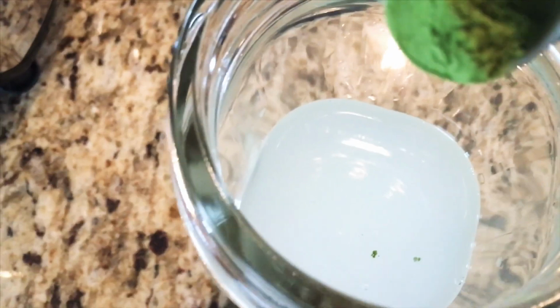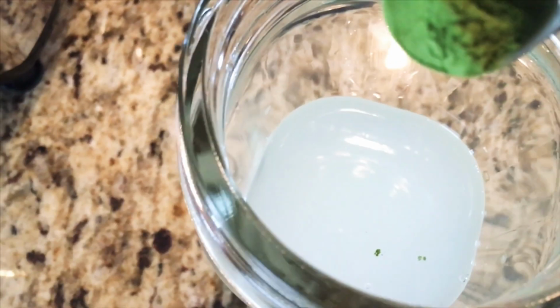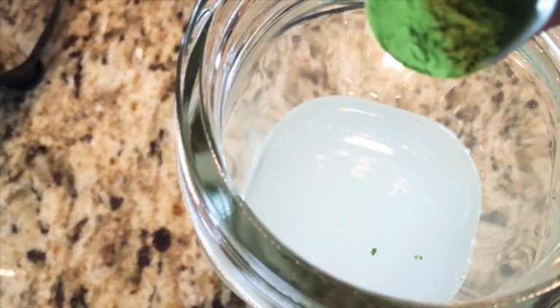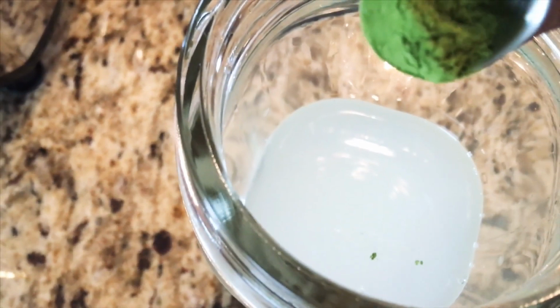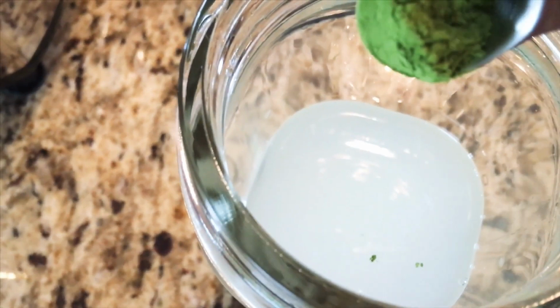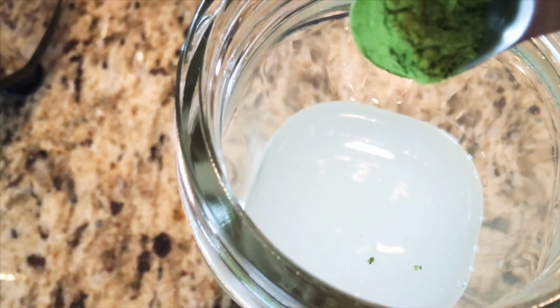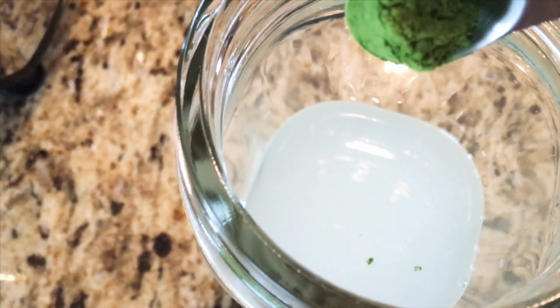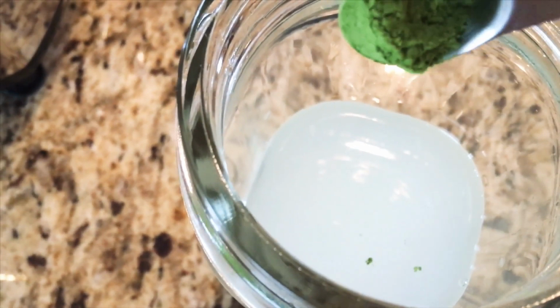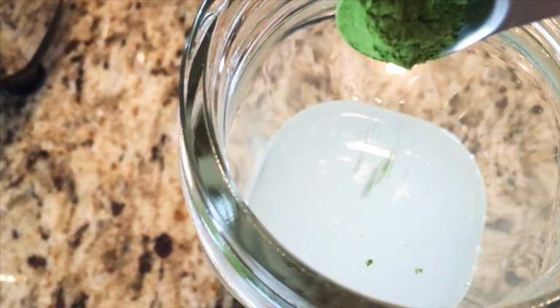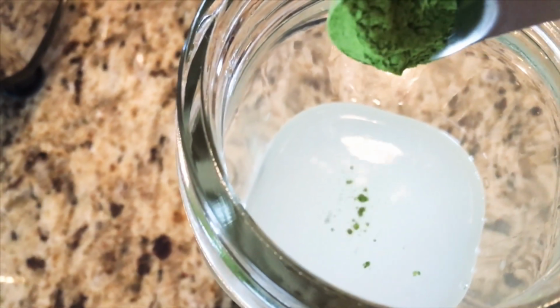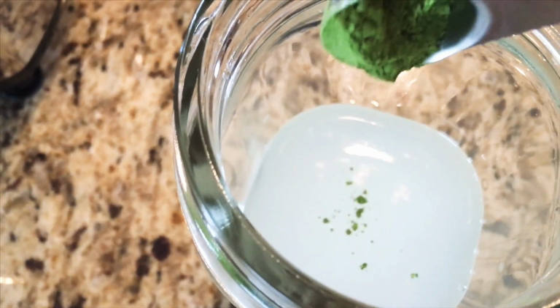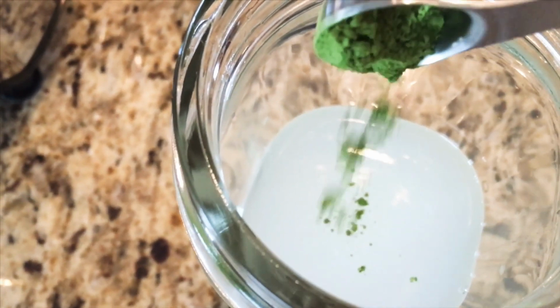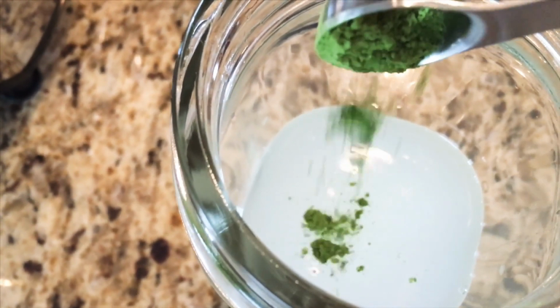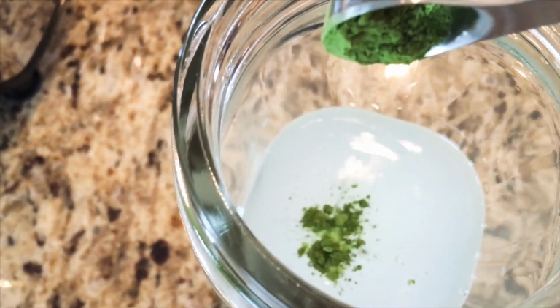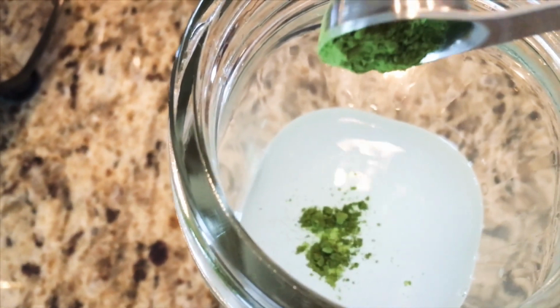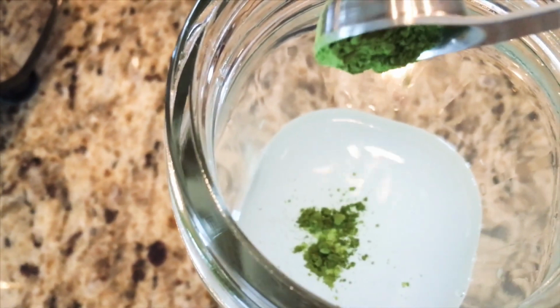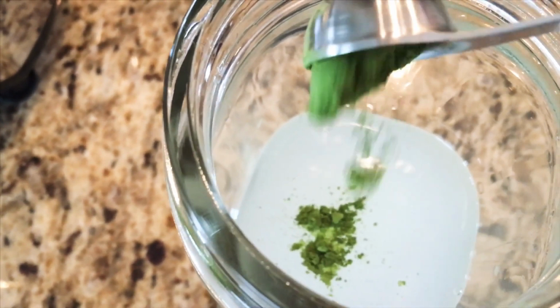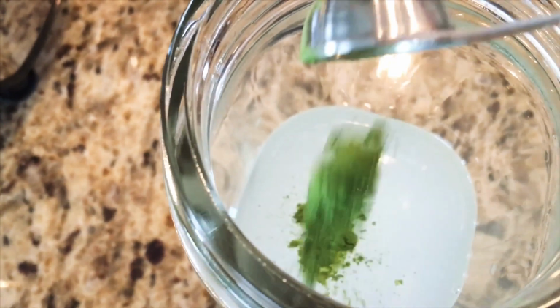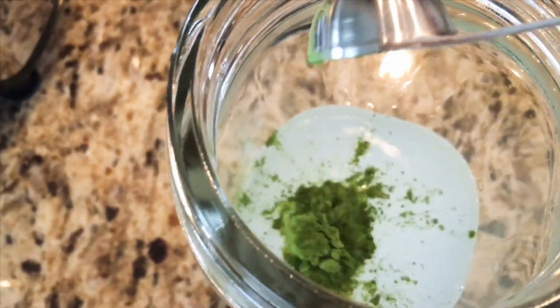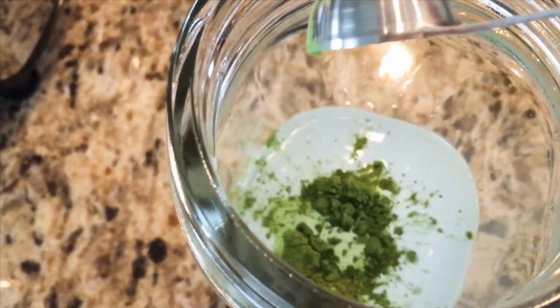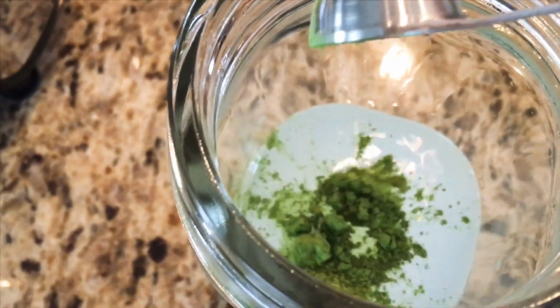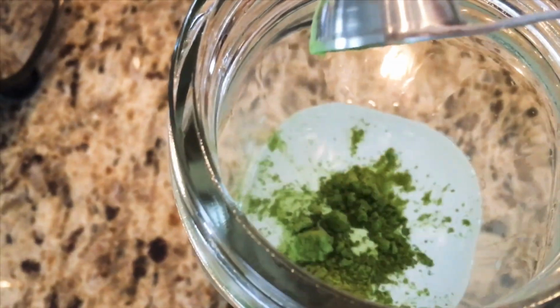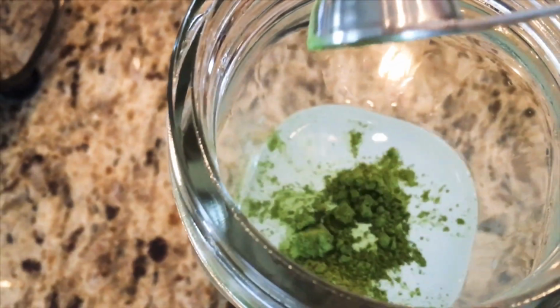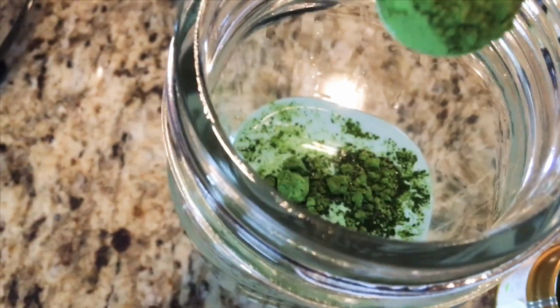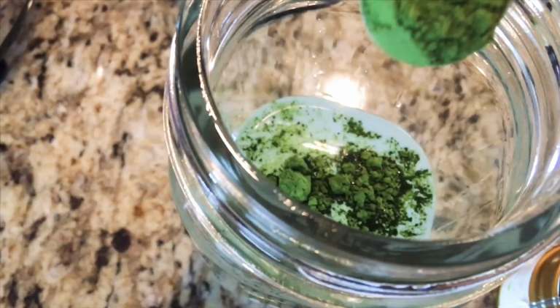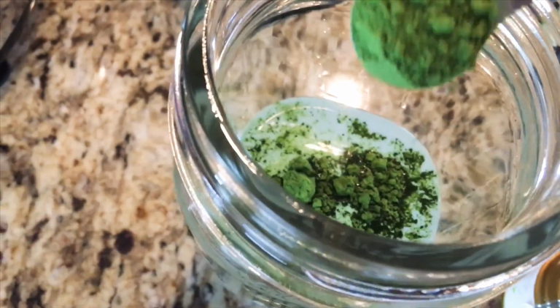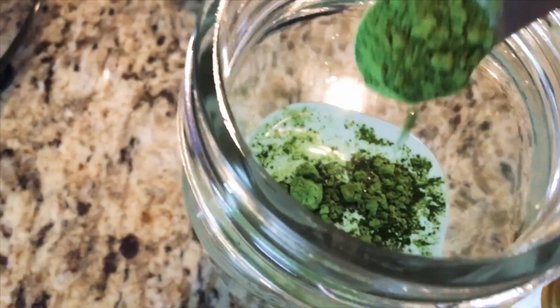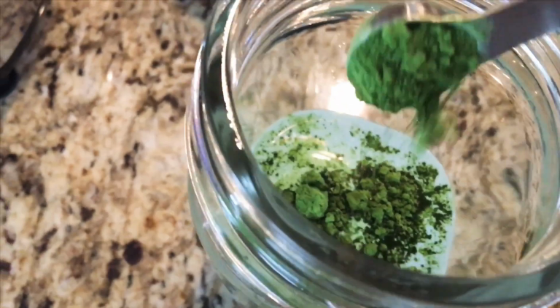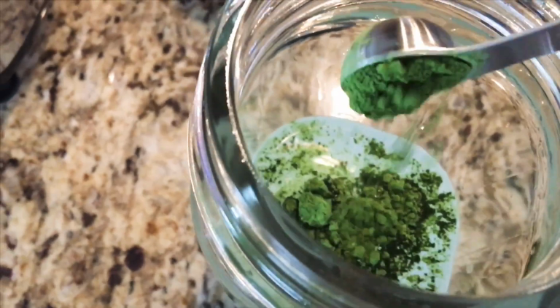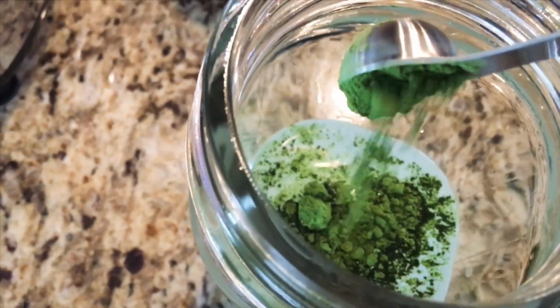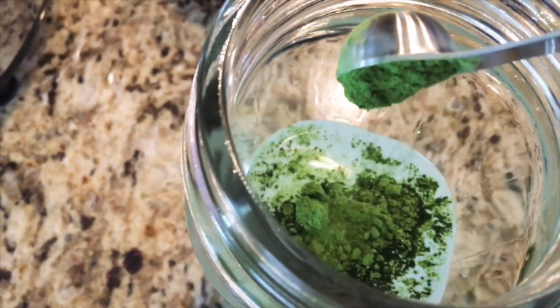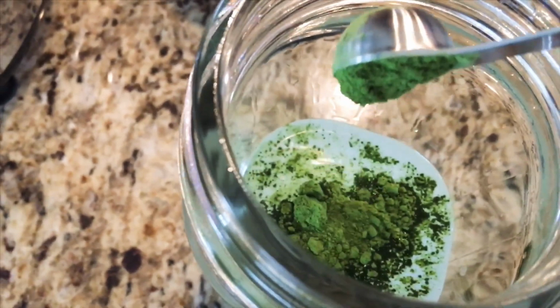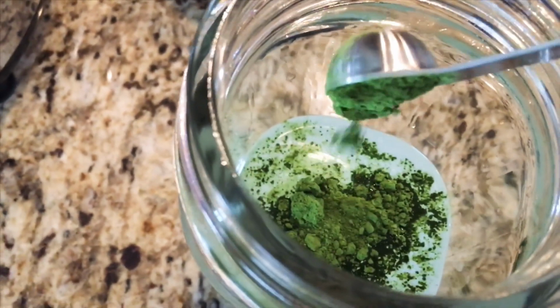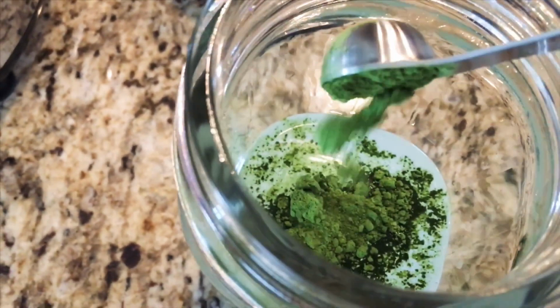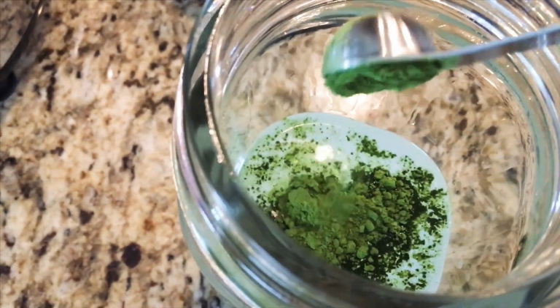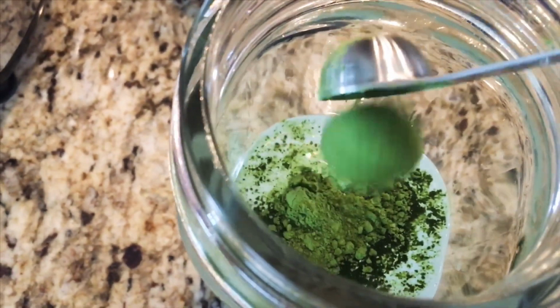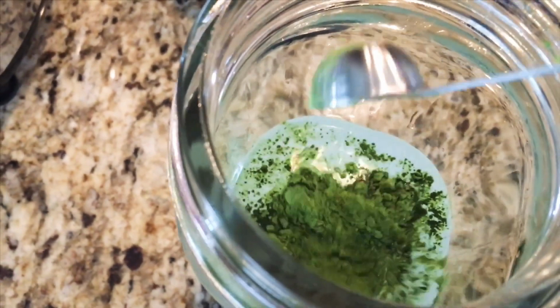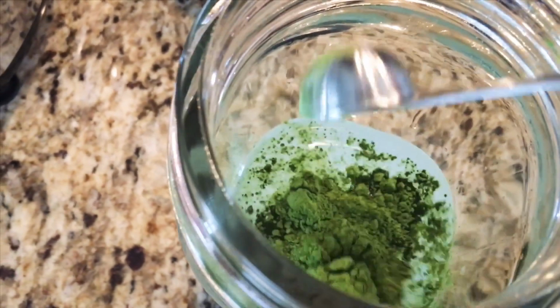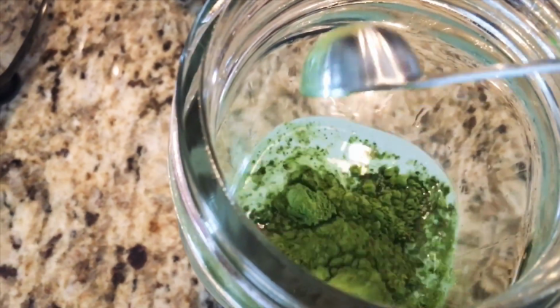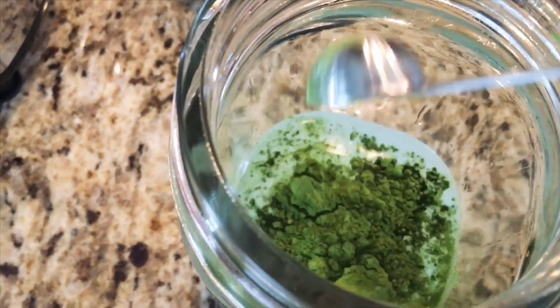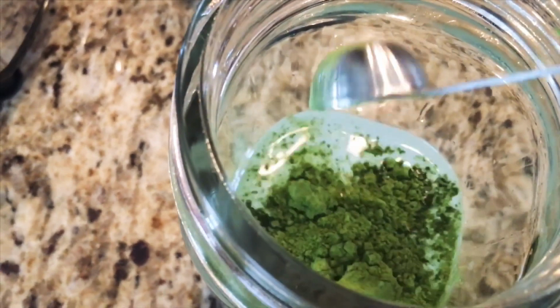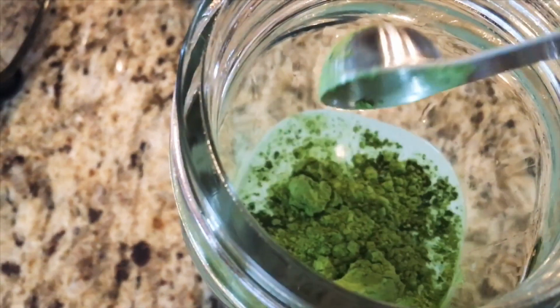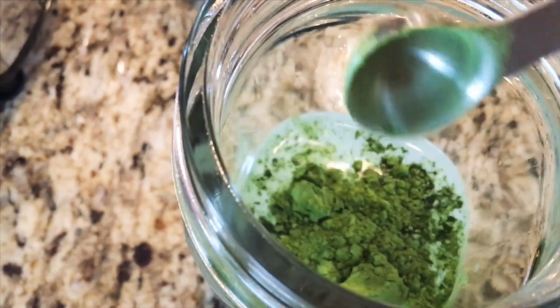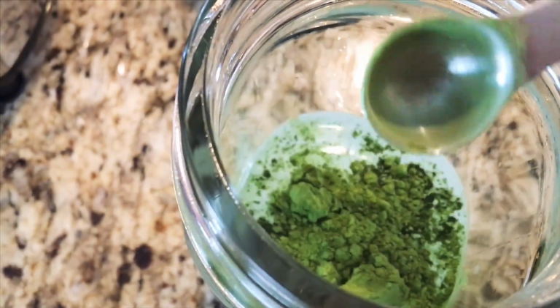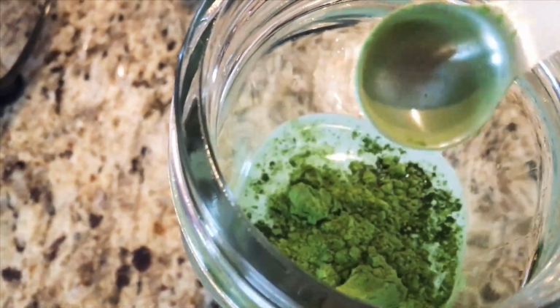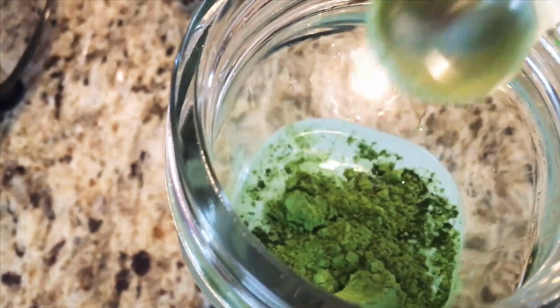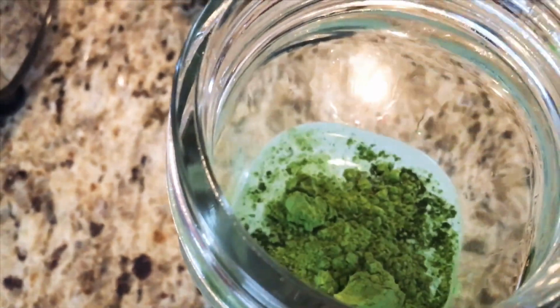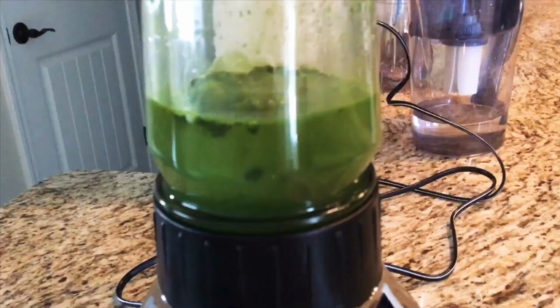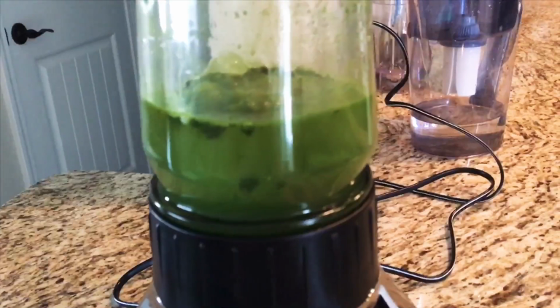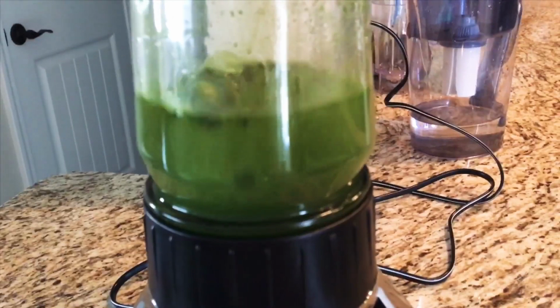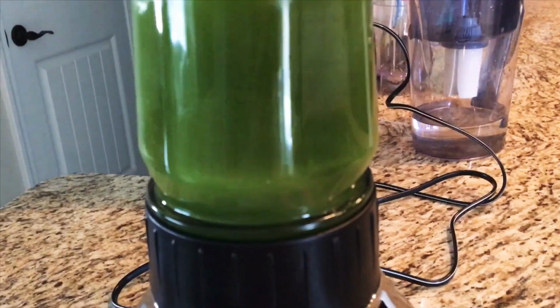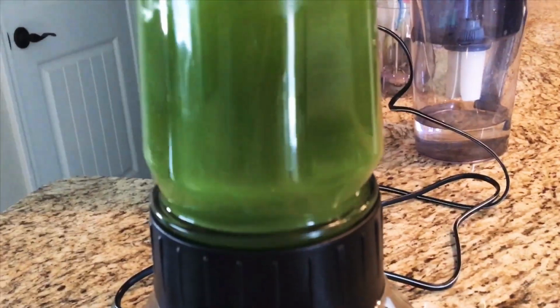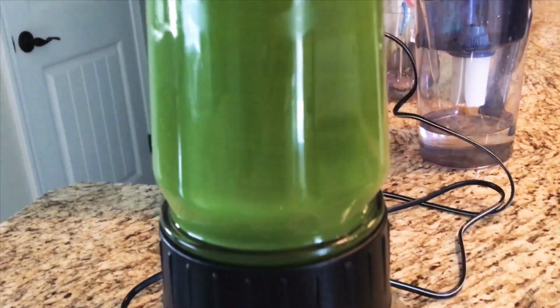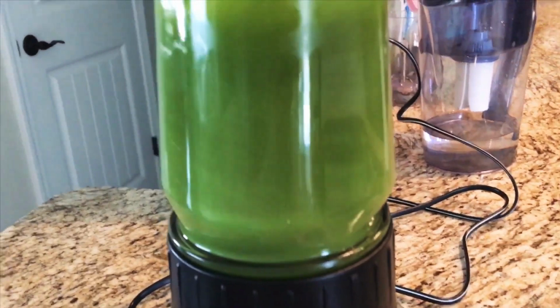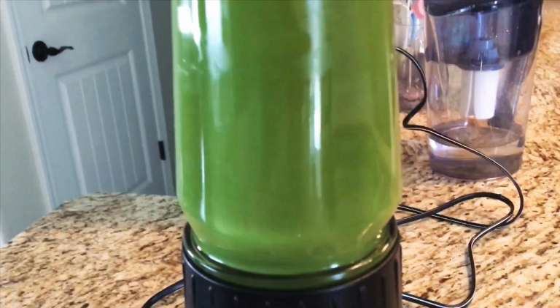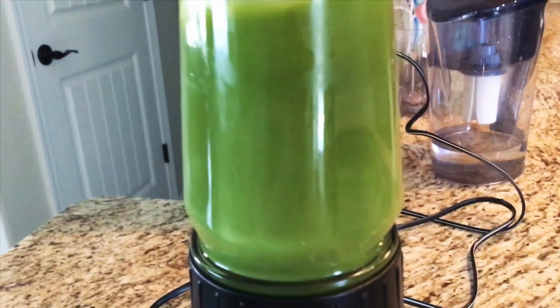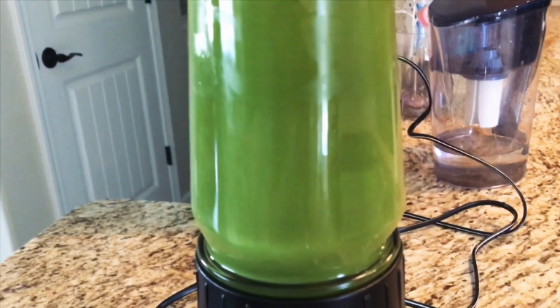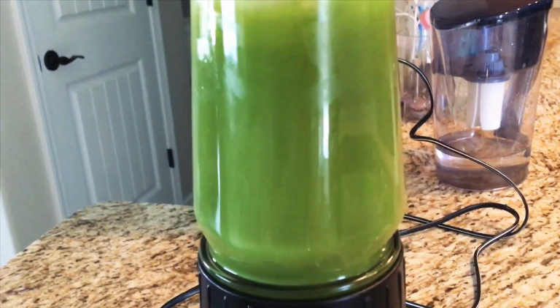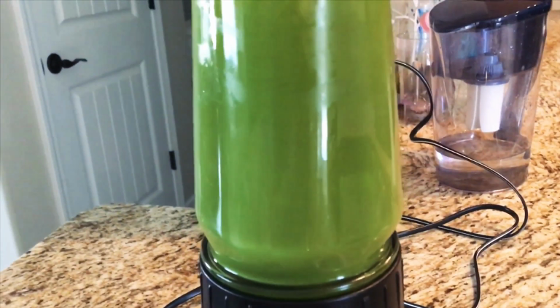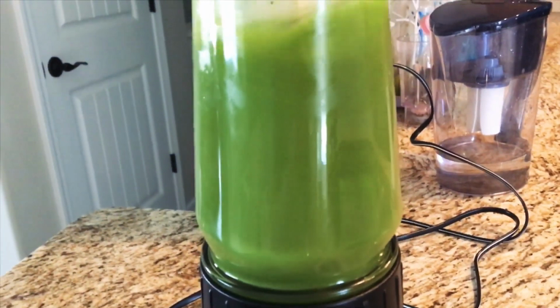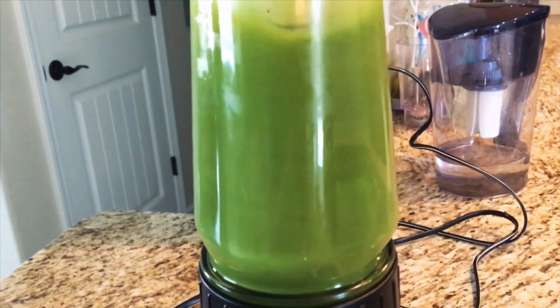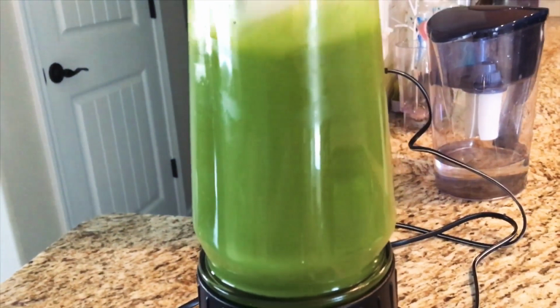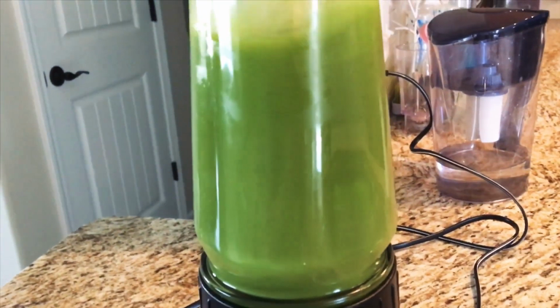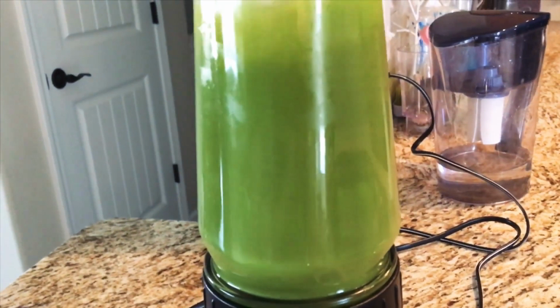Next I'm adding just one teaspoon of green matcha, and then you blend.